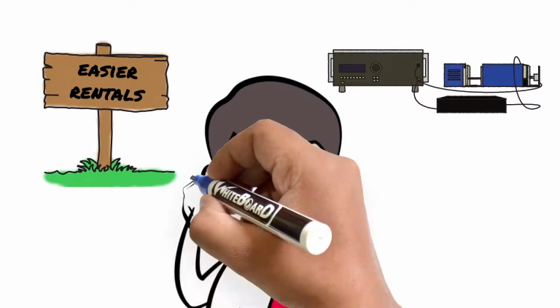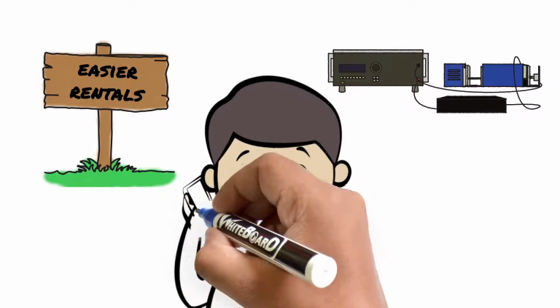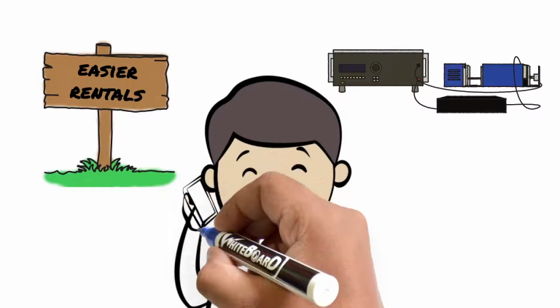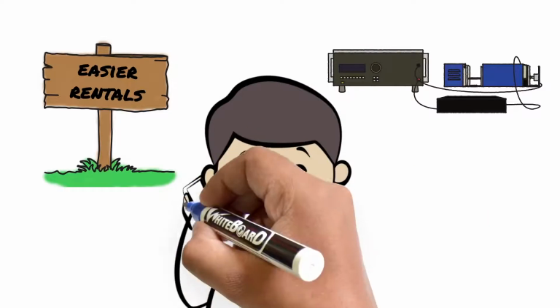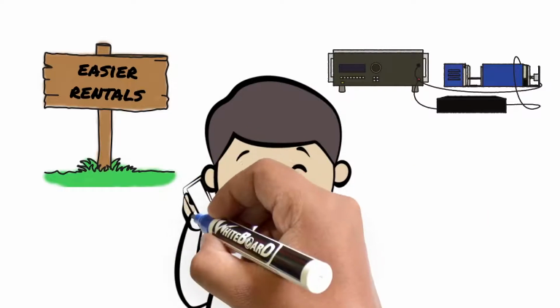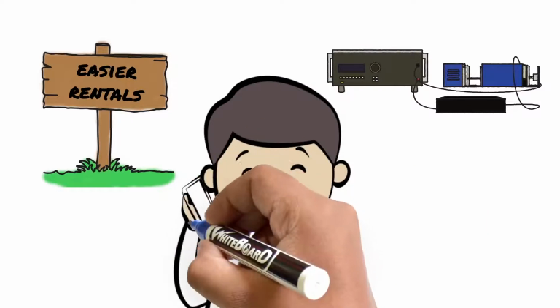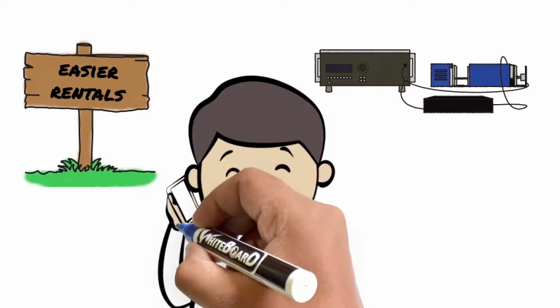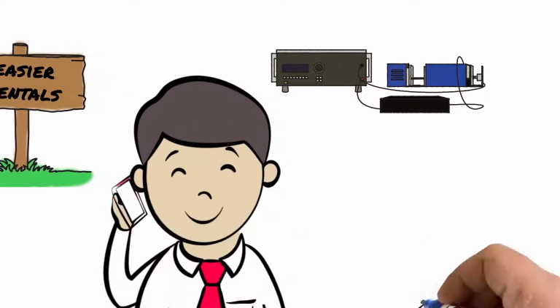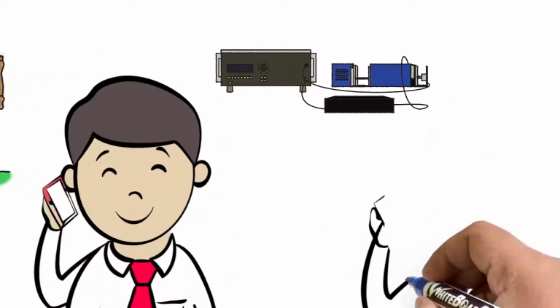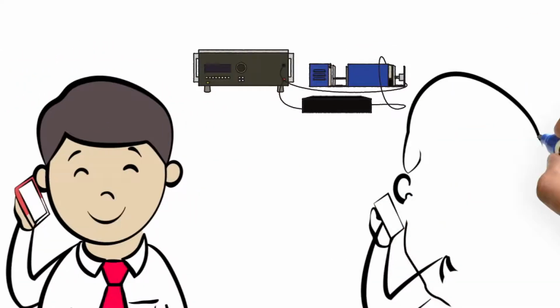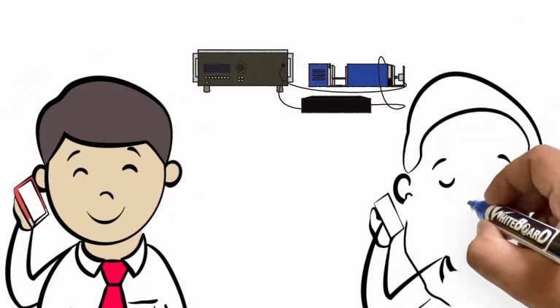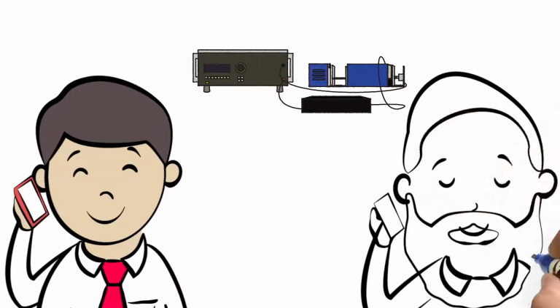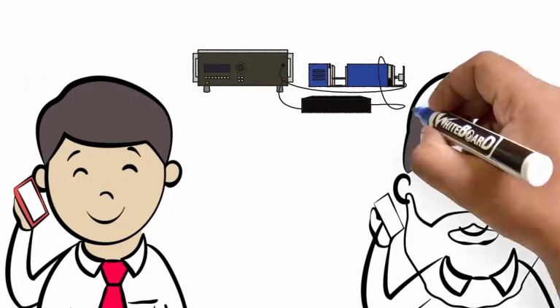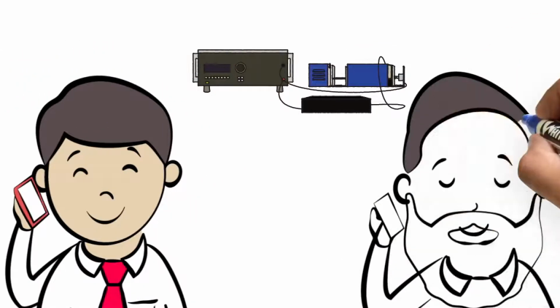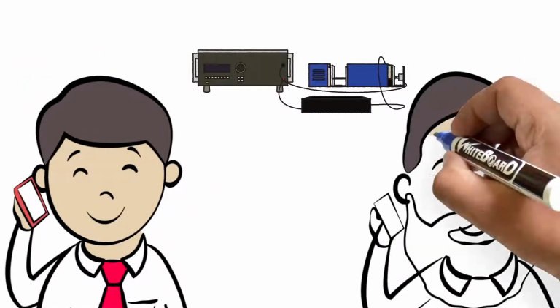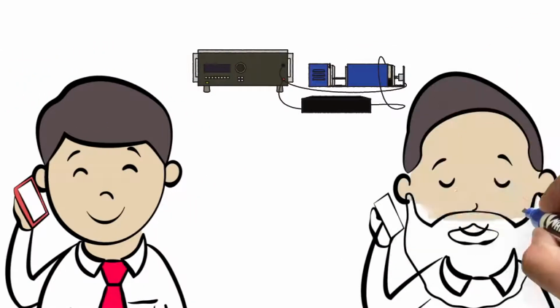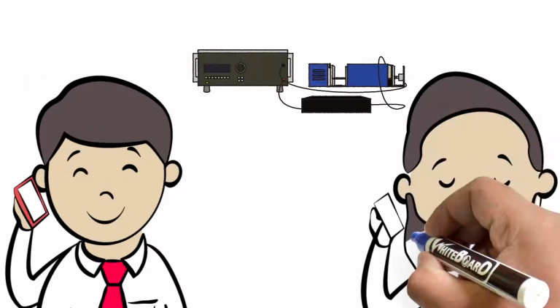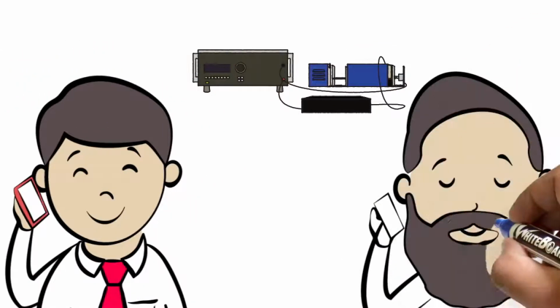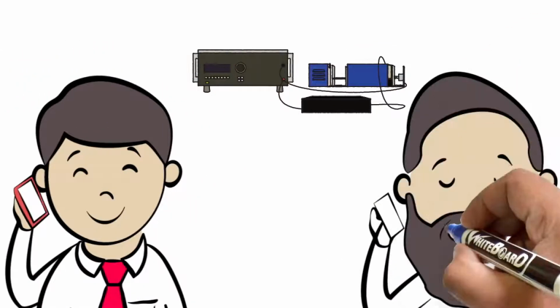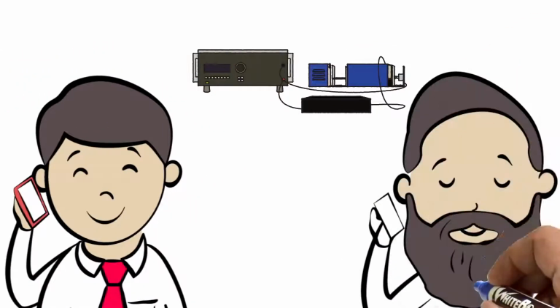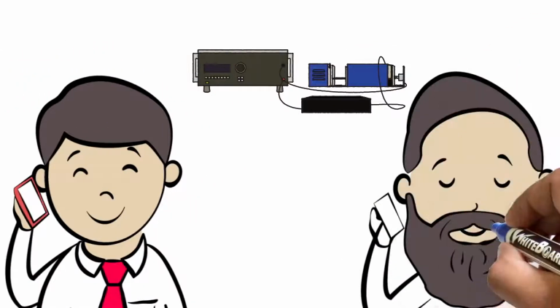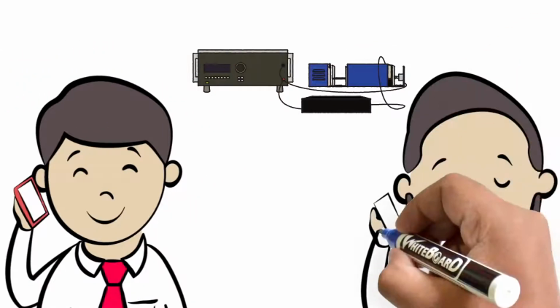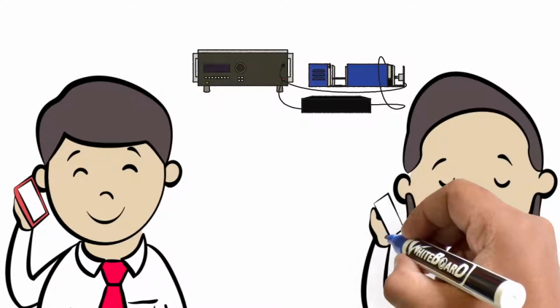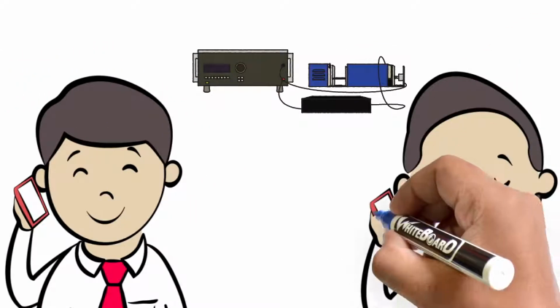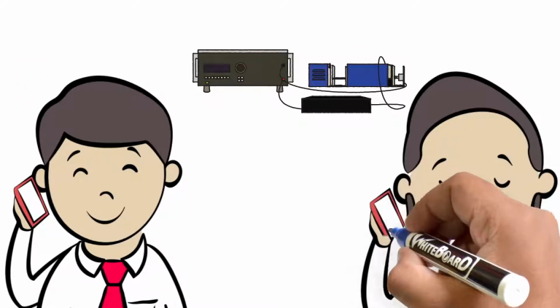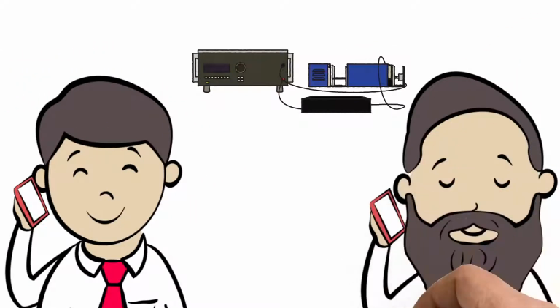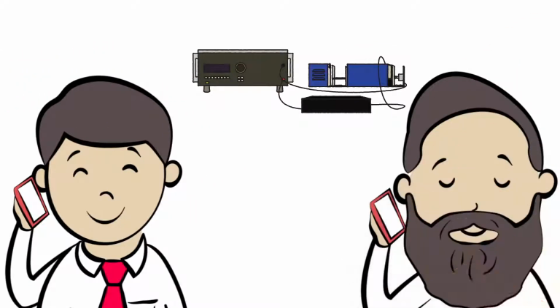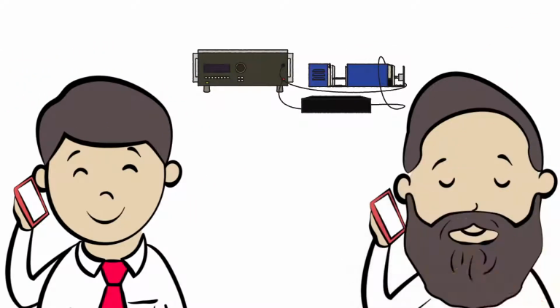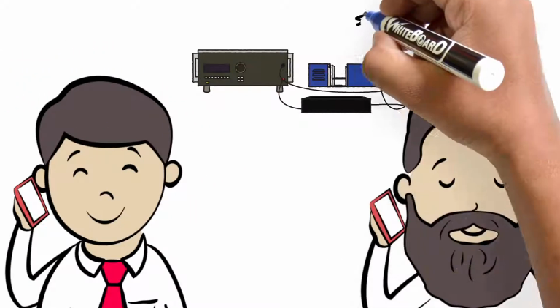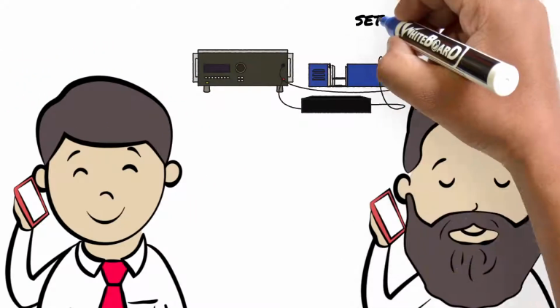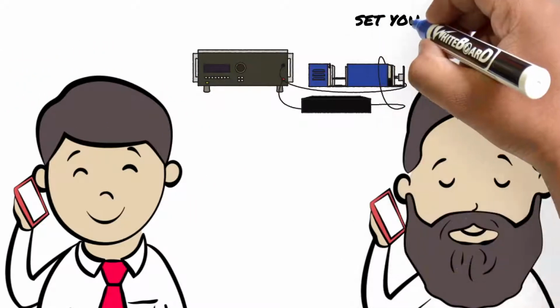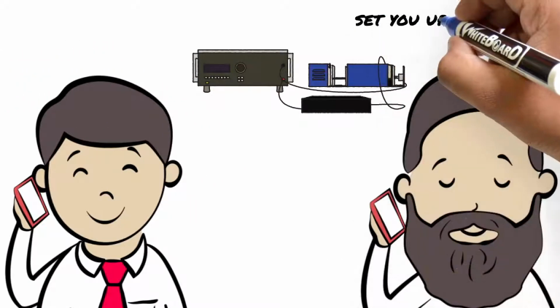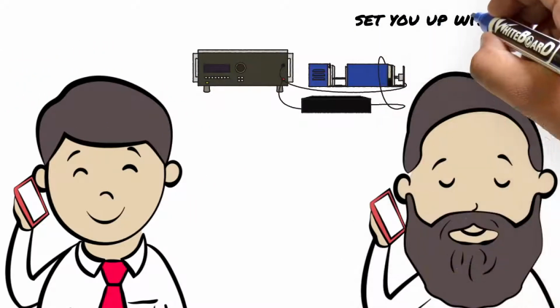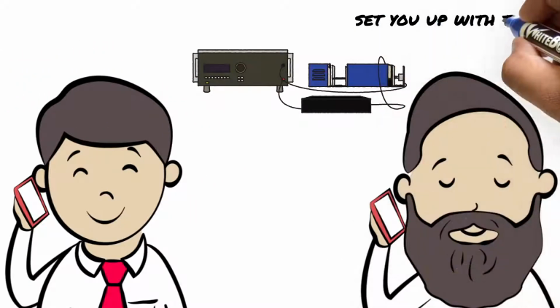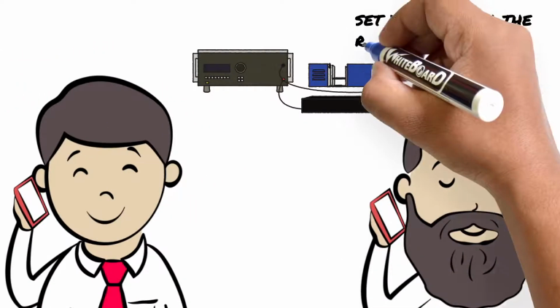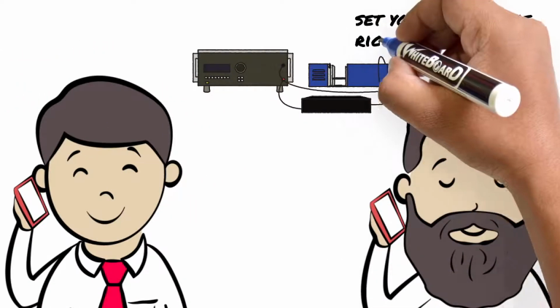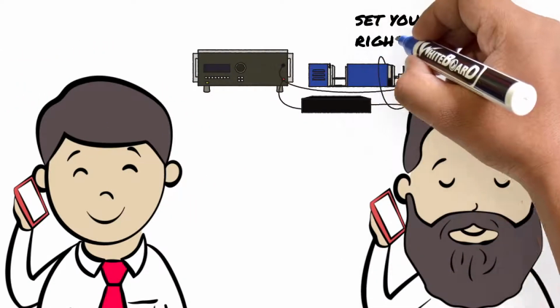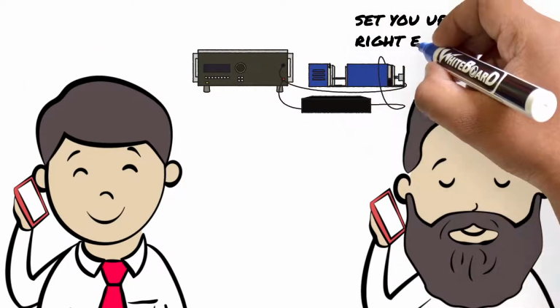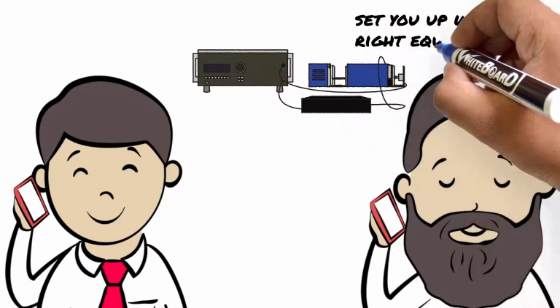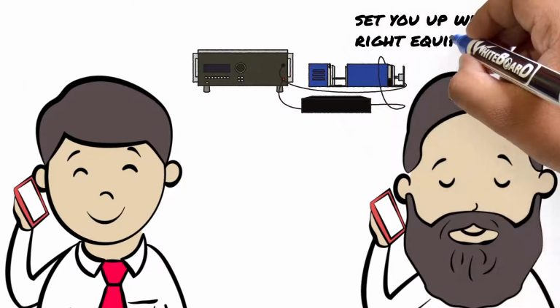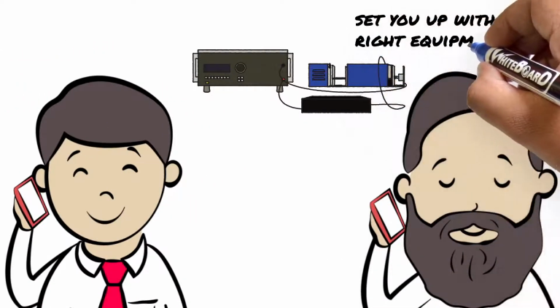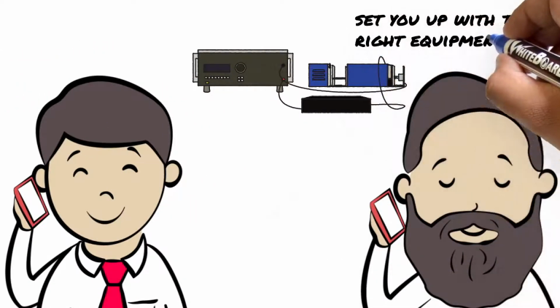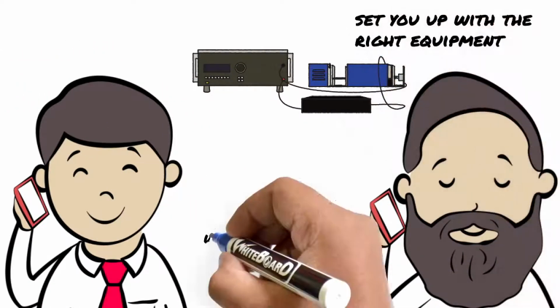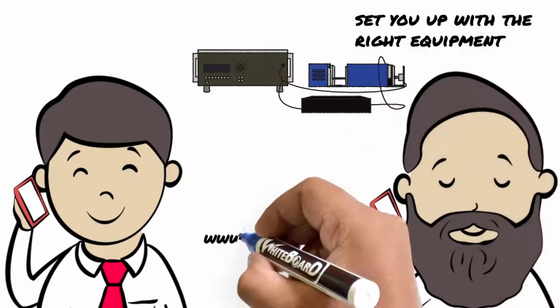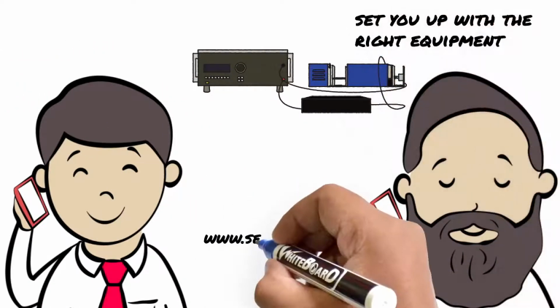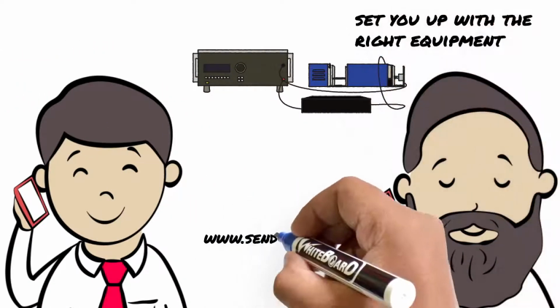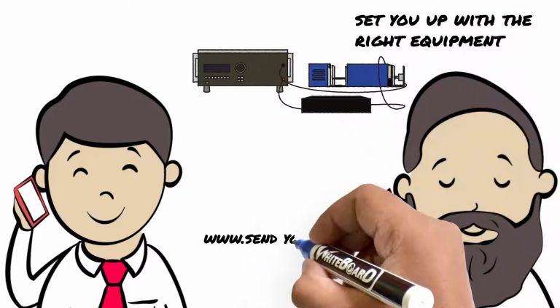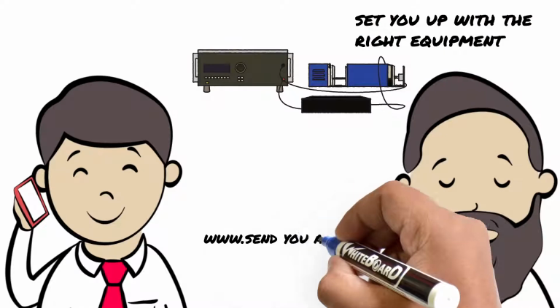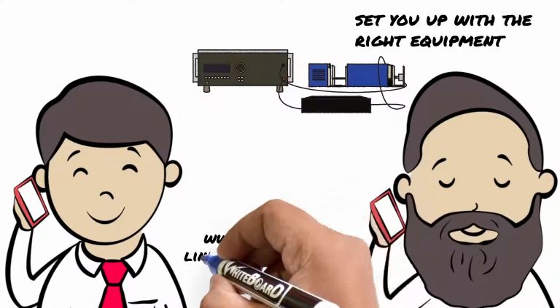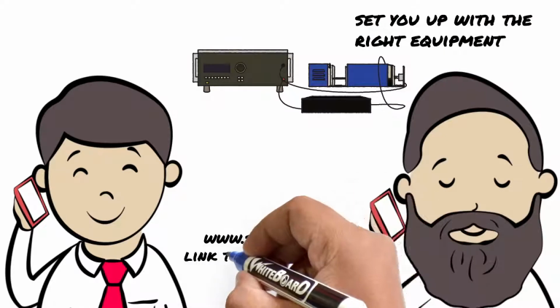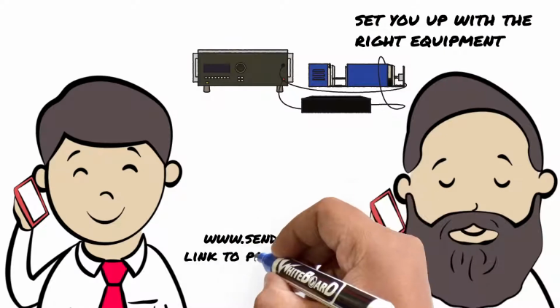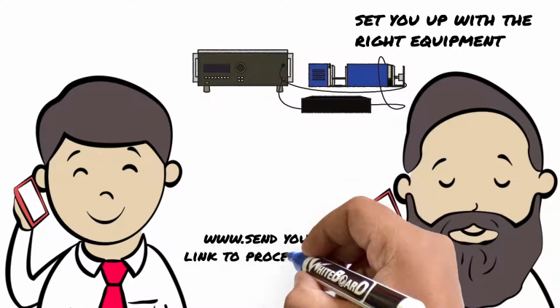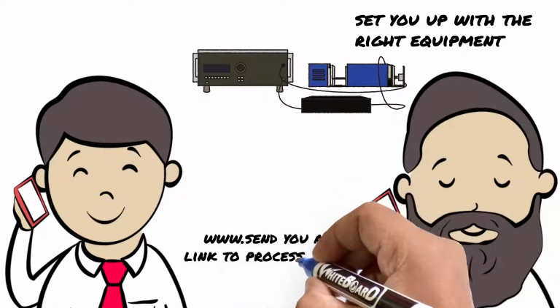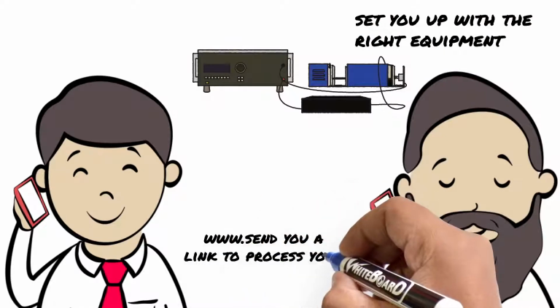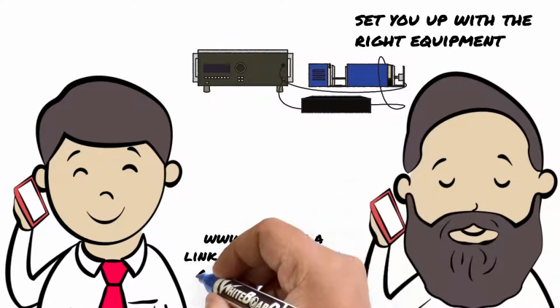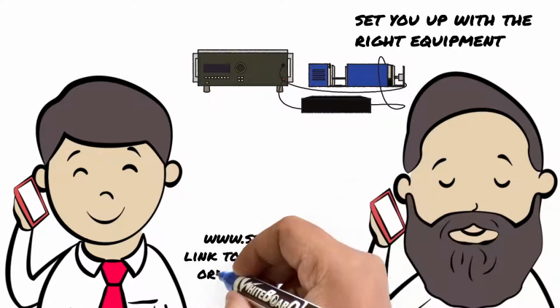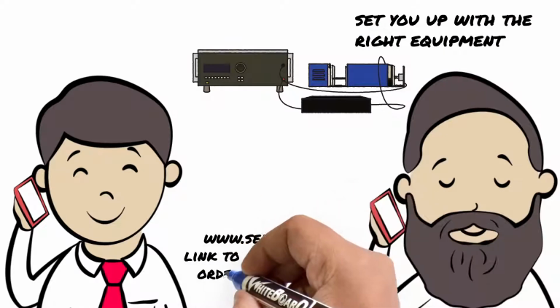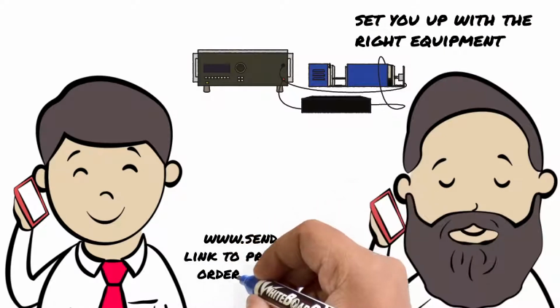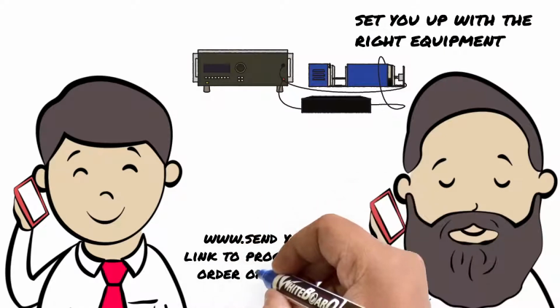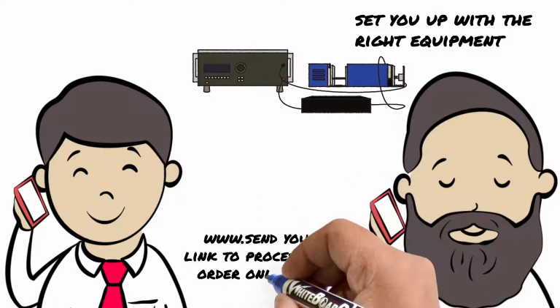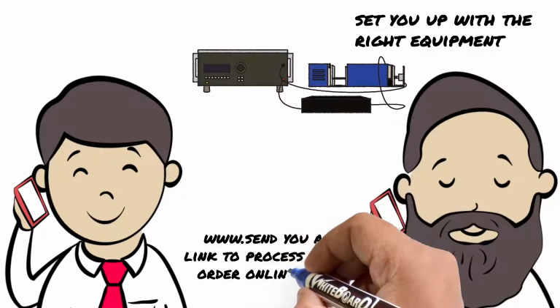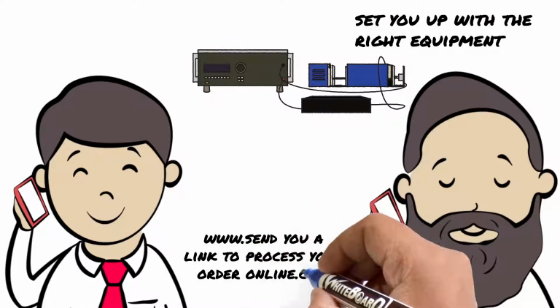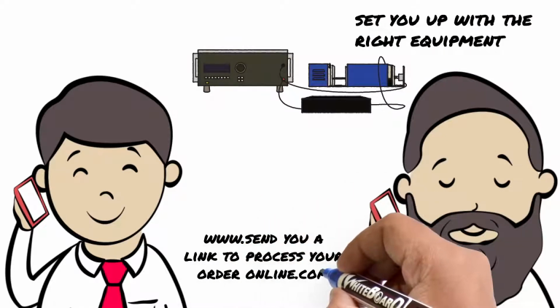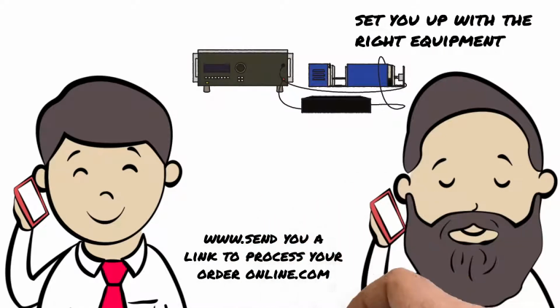You can call us and speak with an applications engineer who can set you up with the right equipment and send you a link to process your order online.